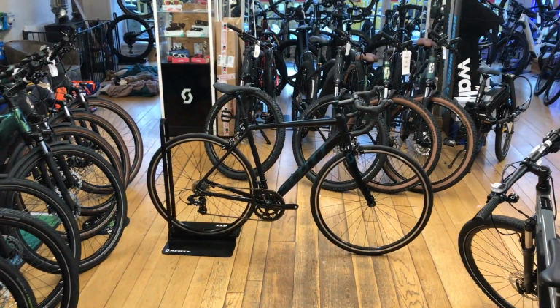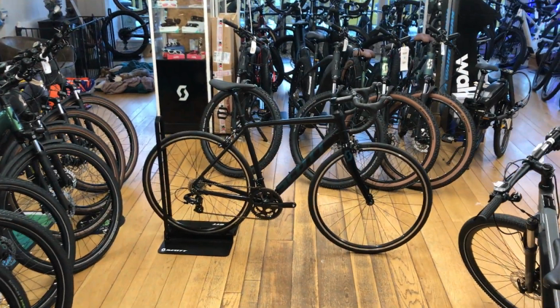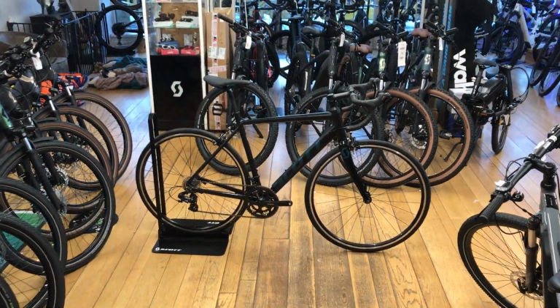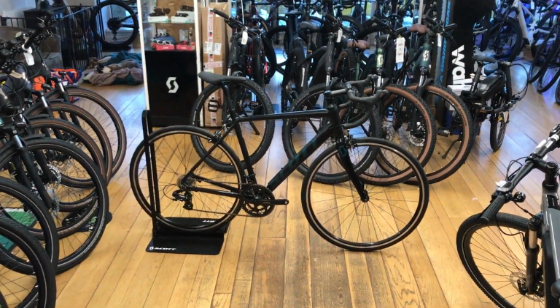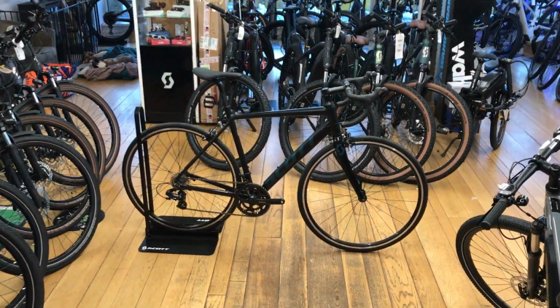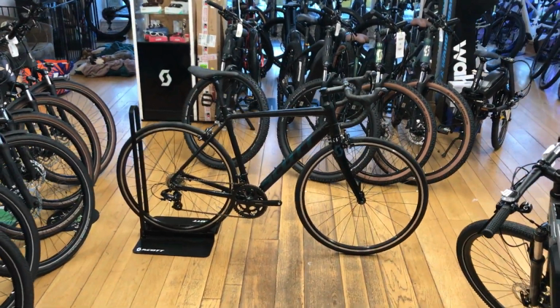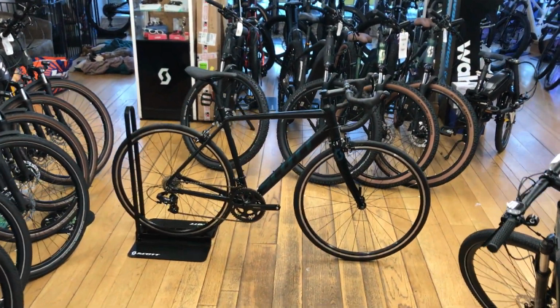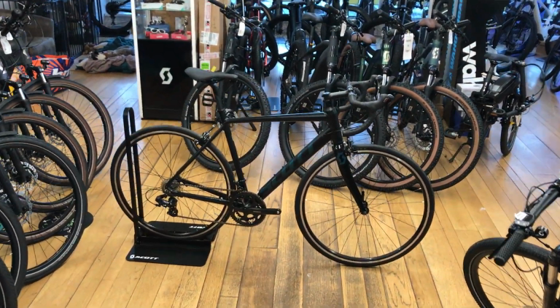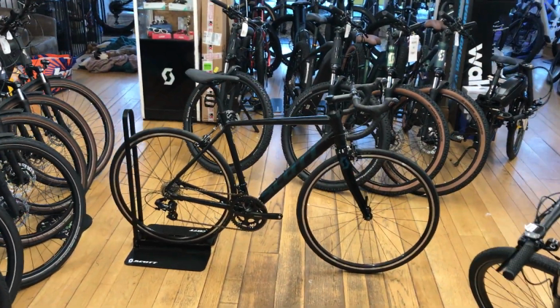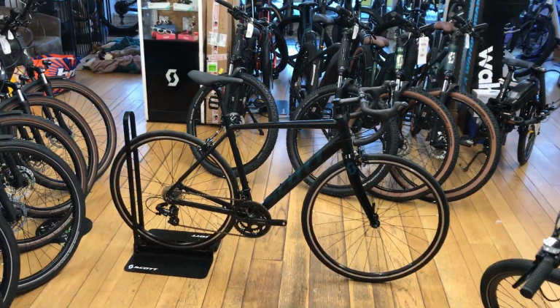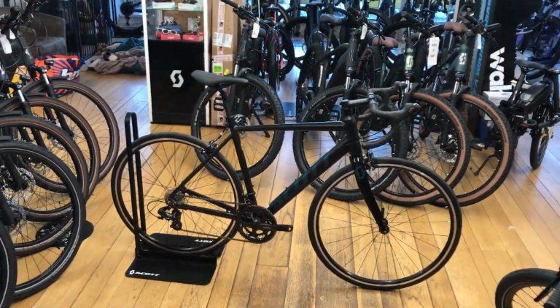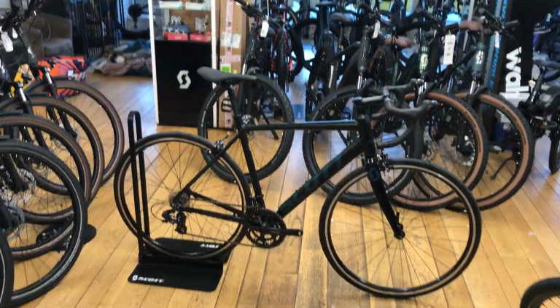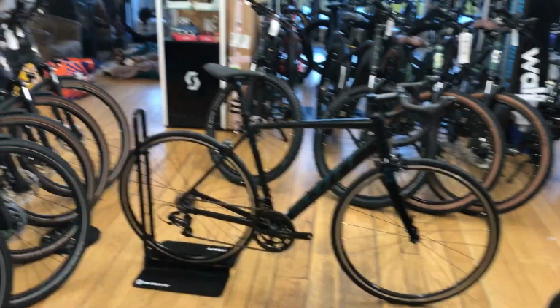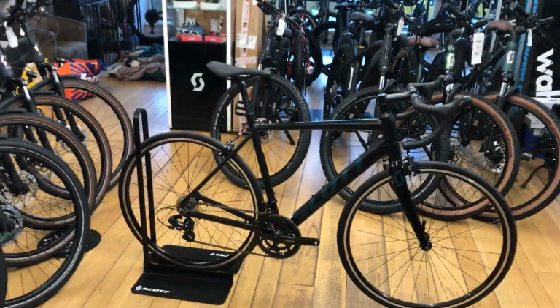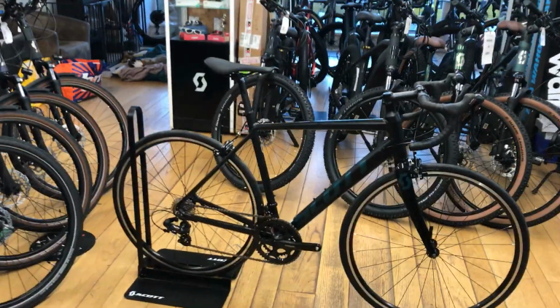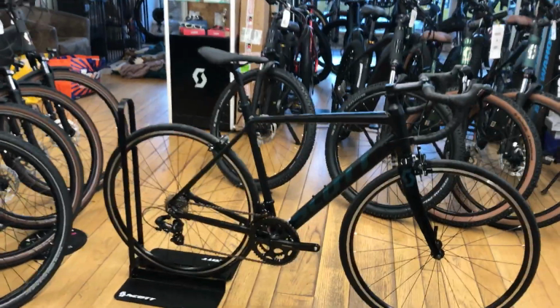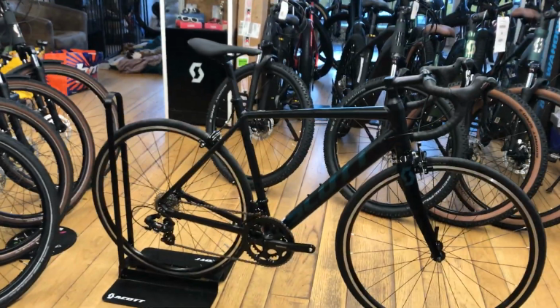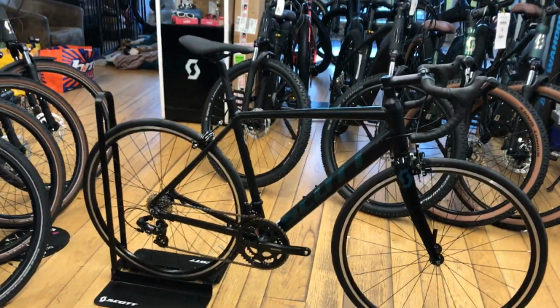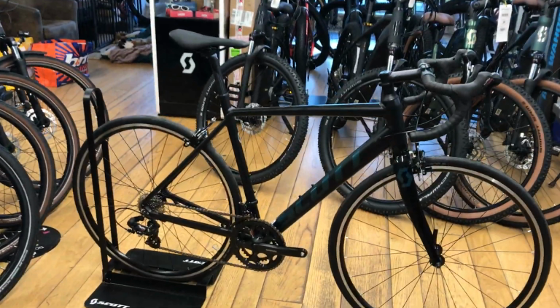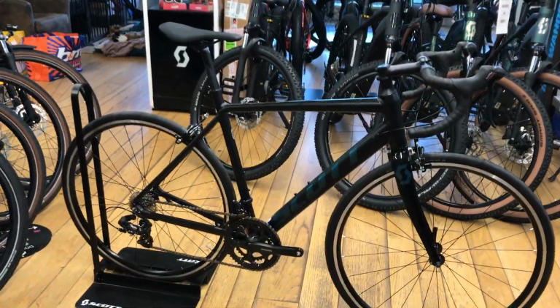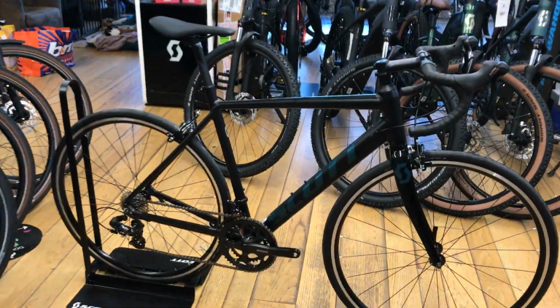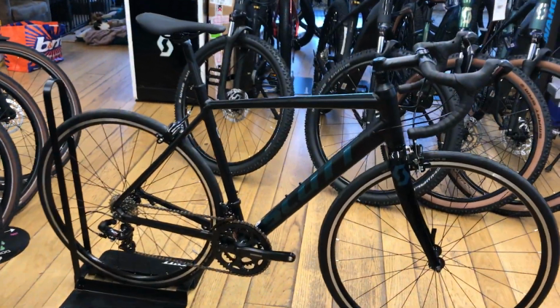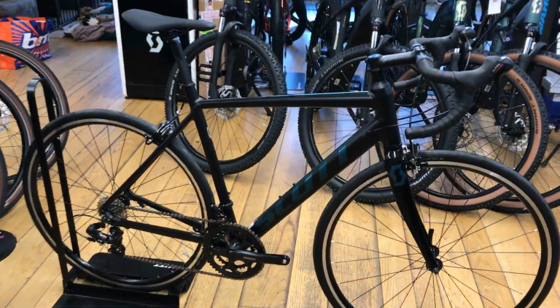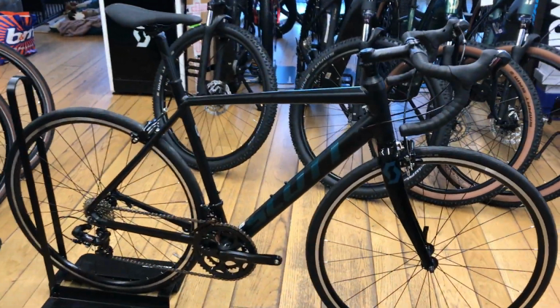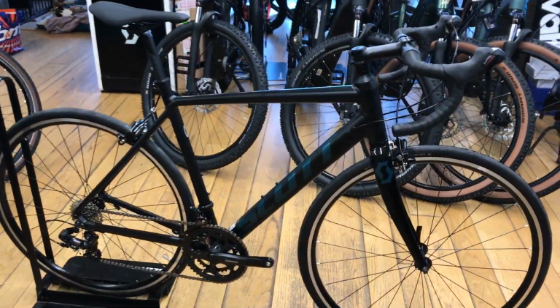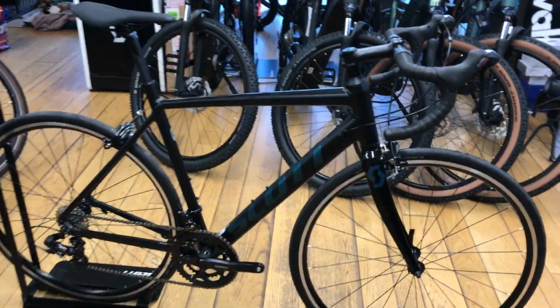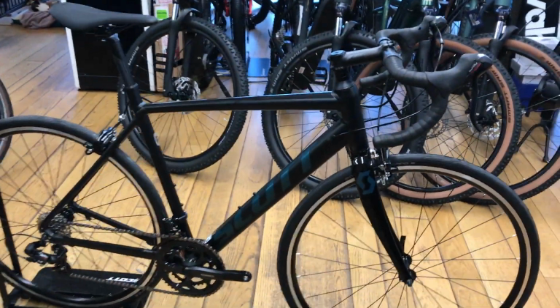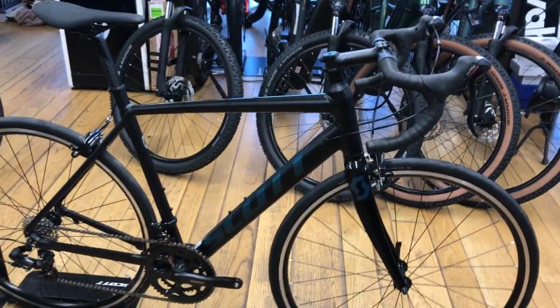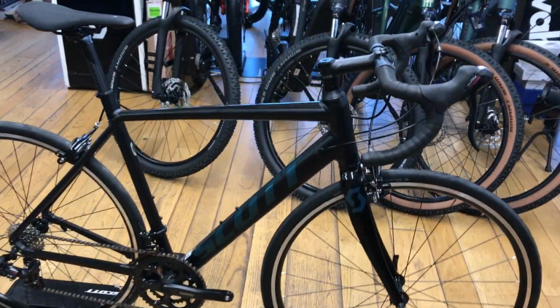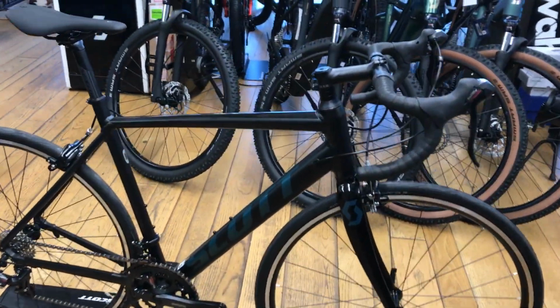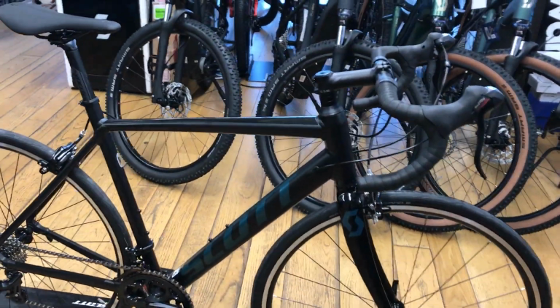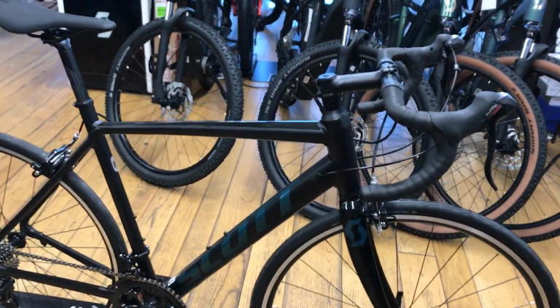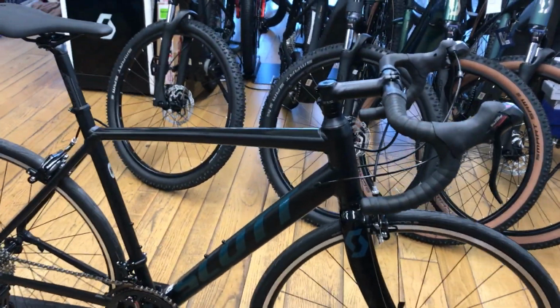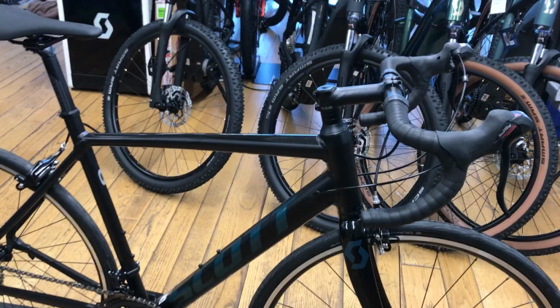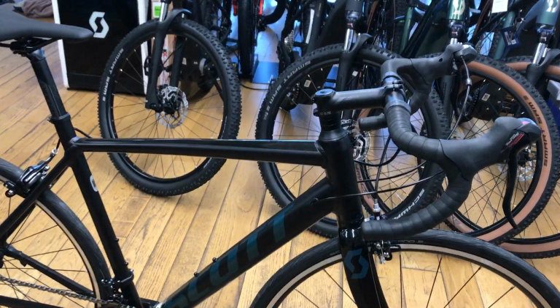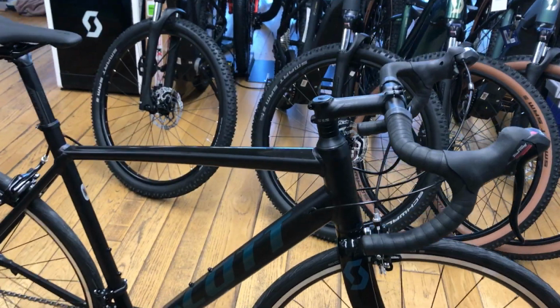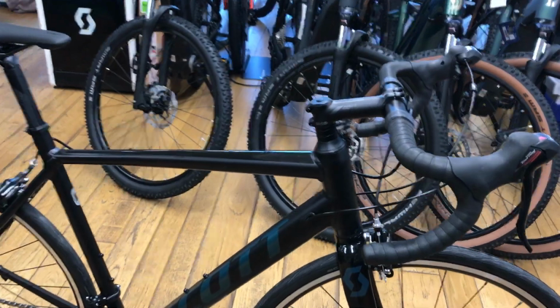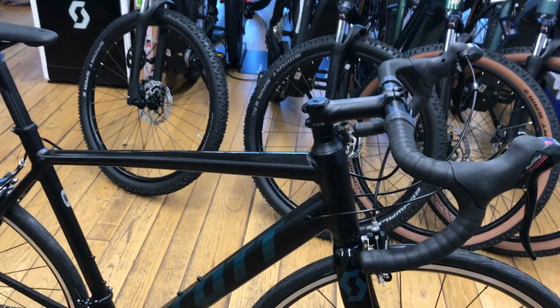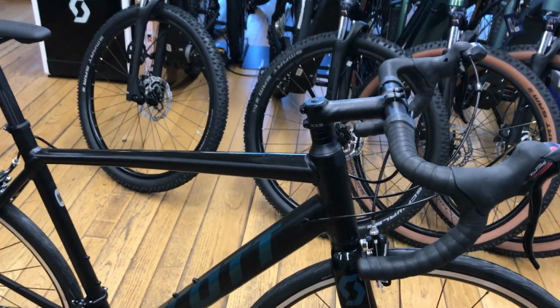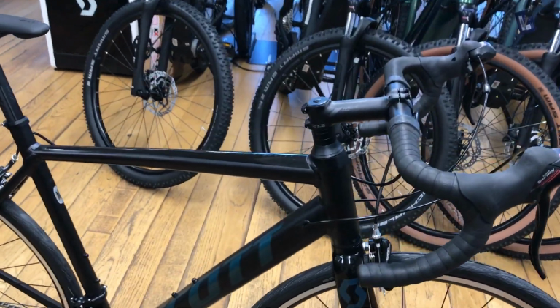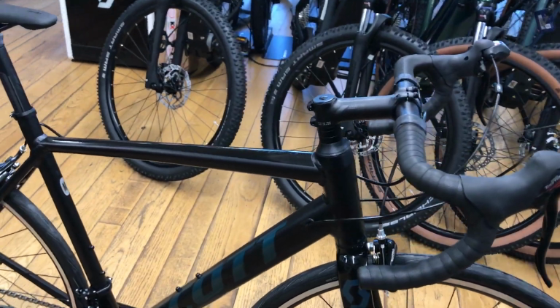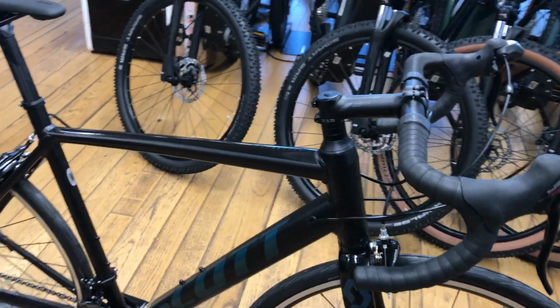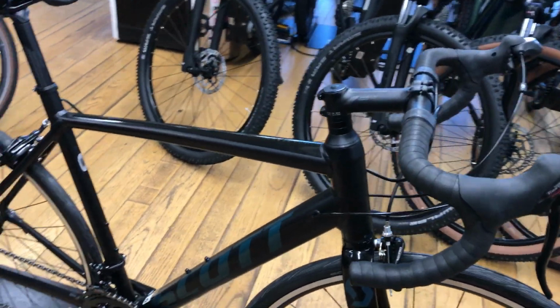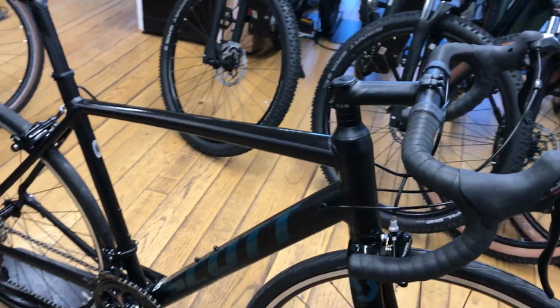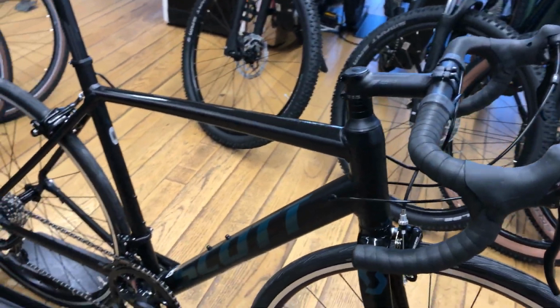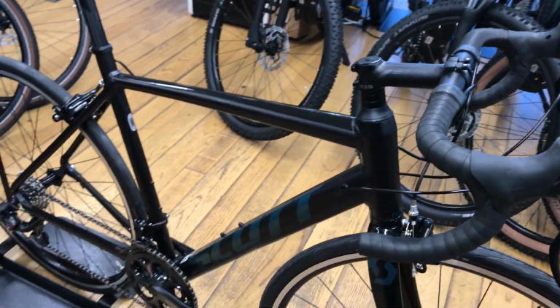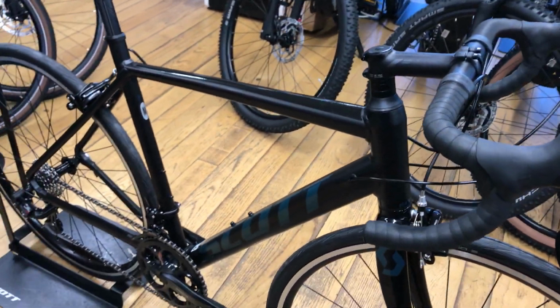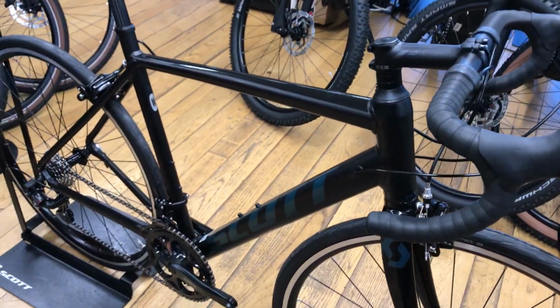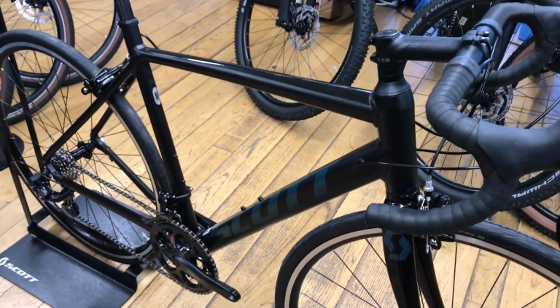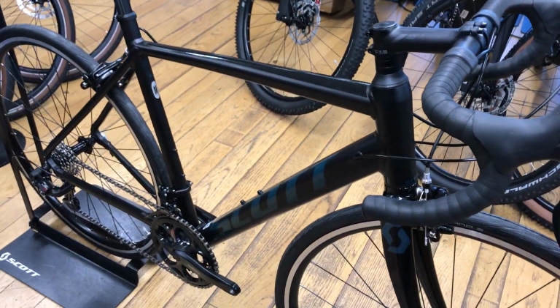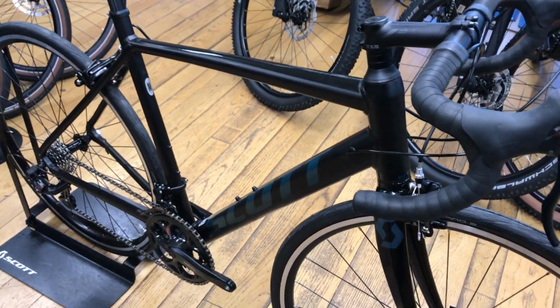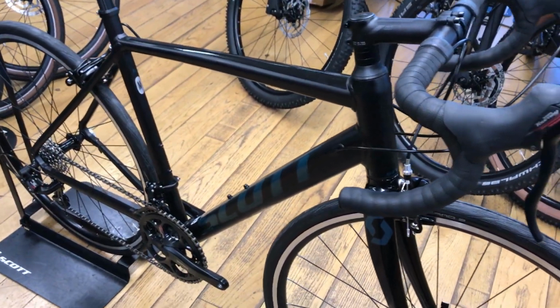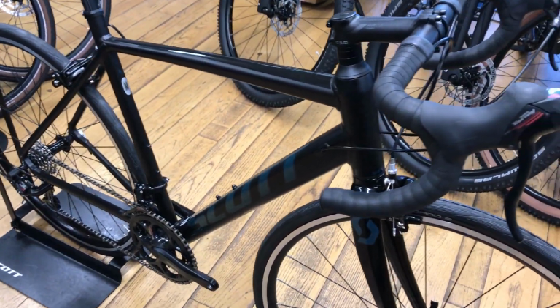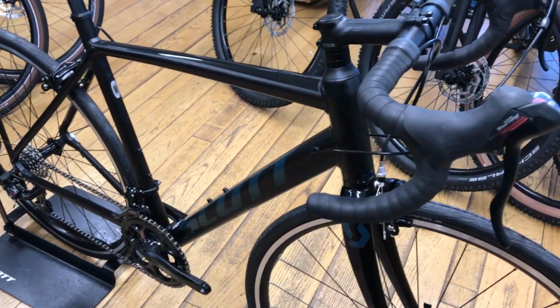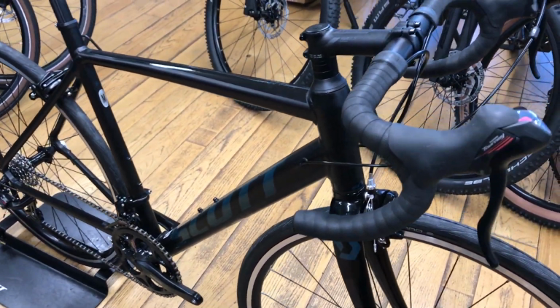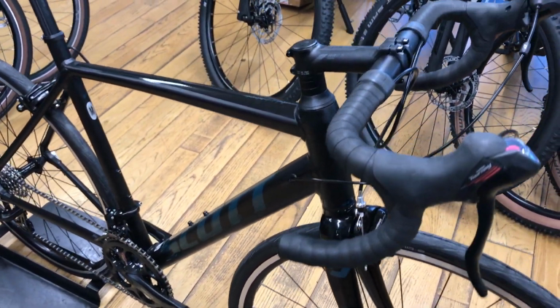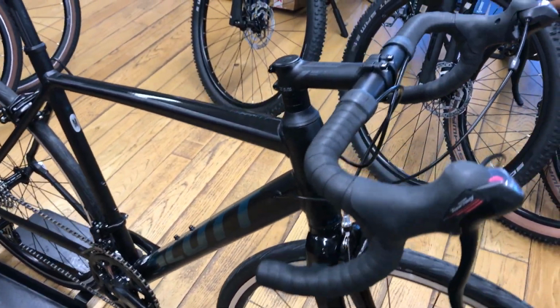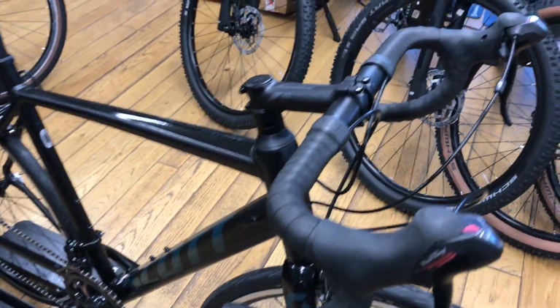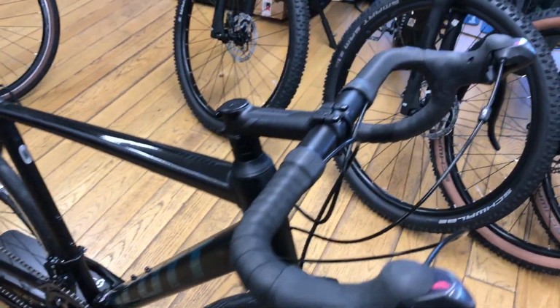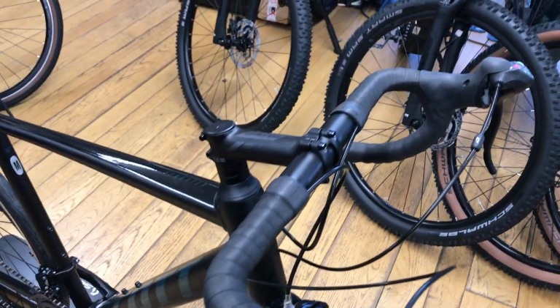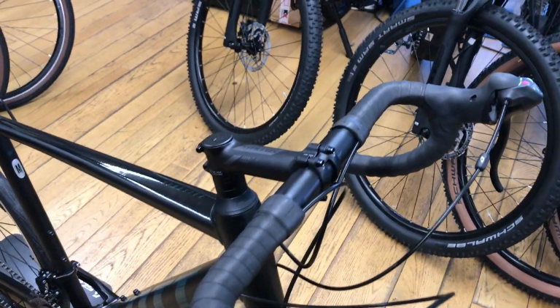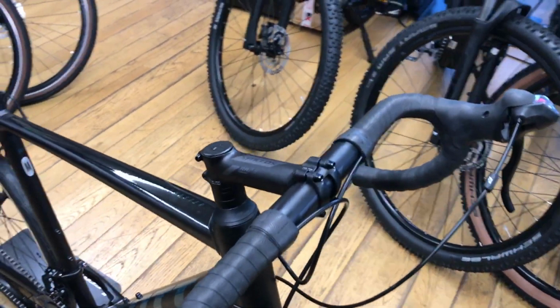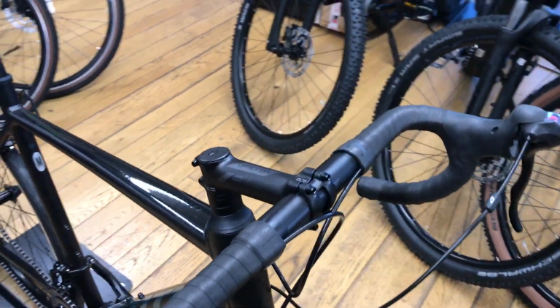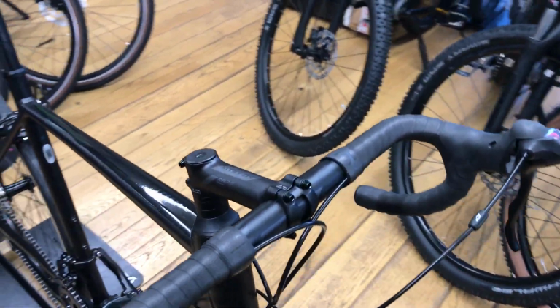Welcome to Arrigan Cycles. In stock we have this Scott Speedster 50 rim brake road bike.